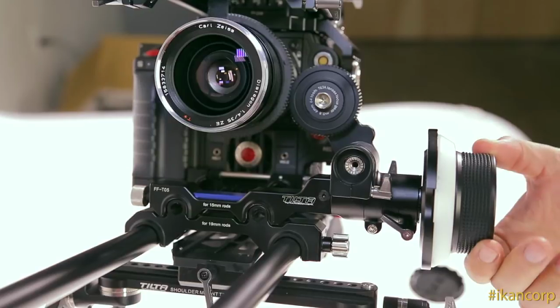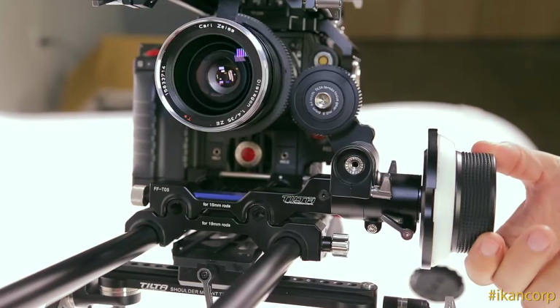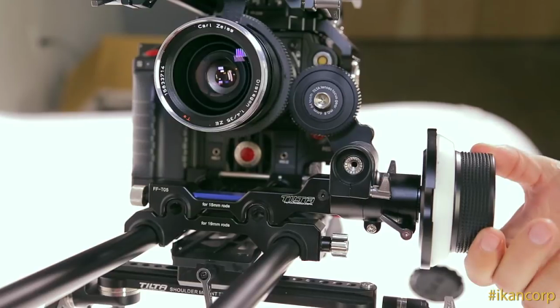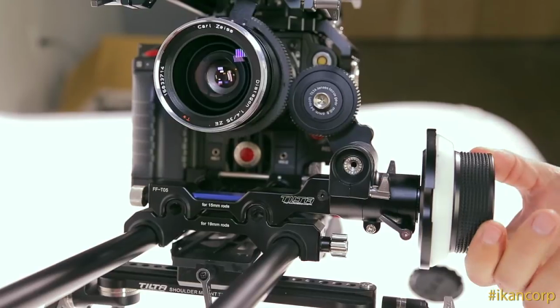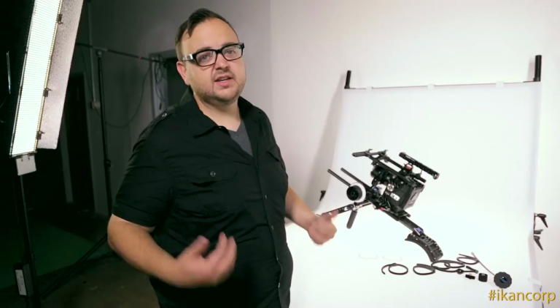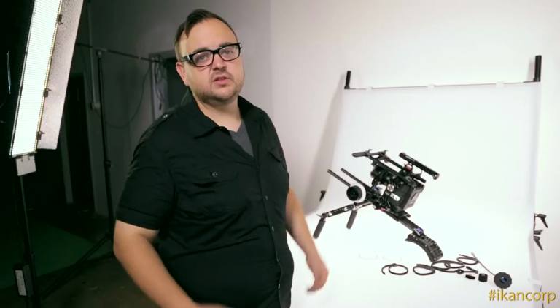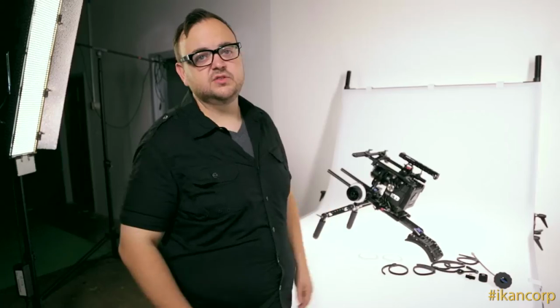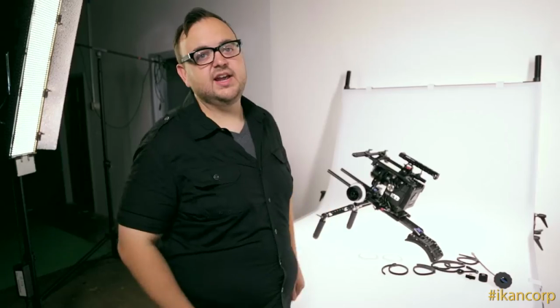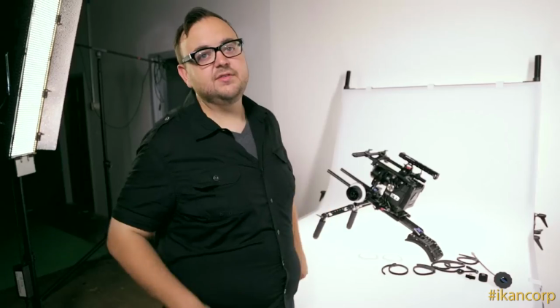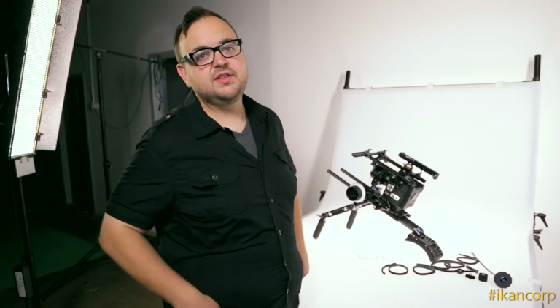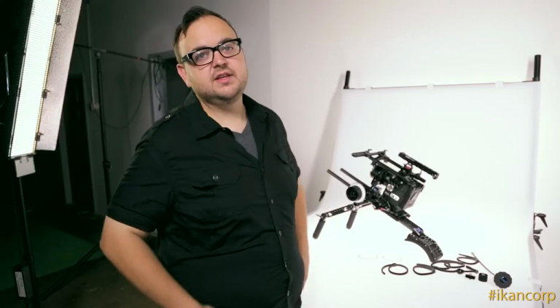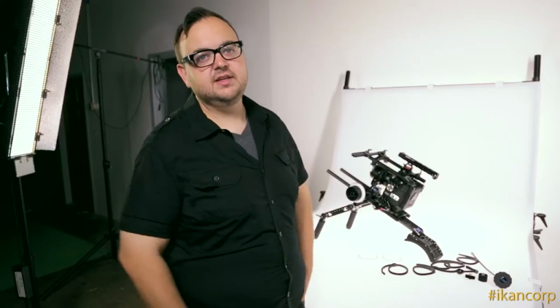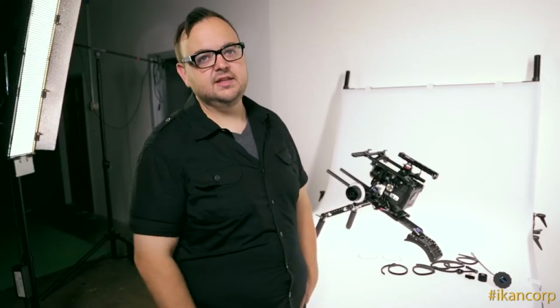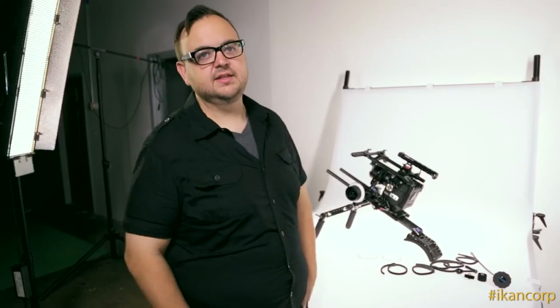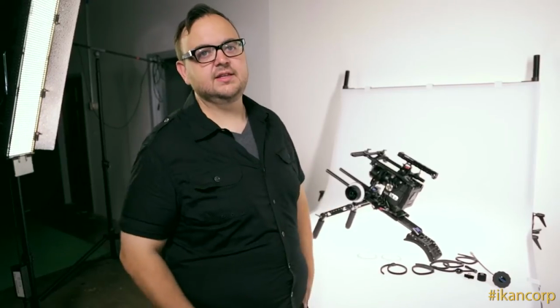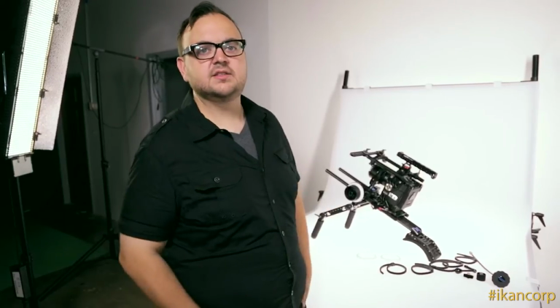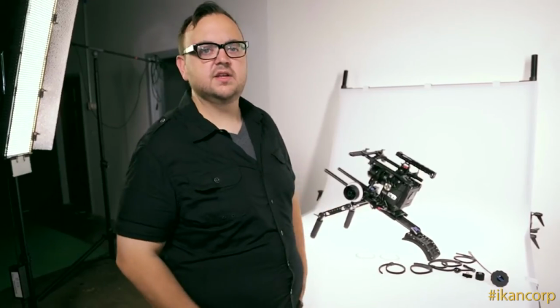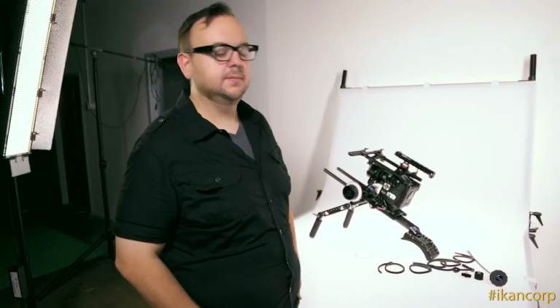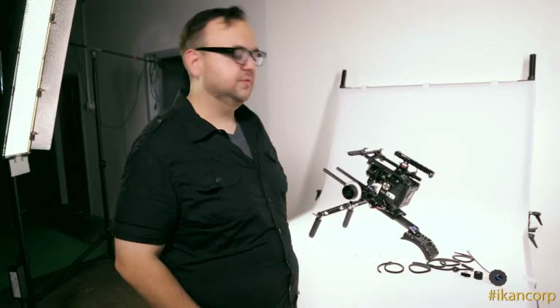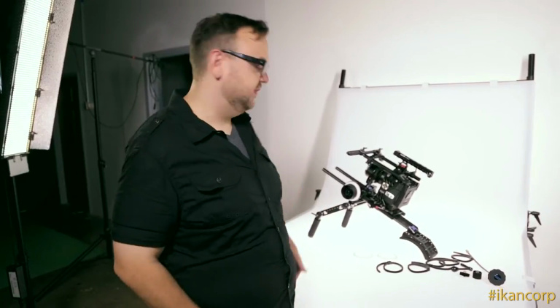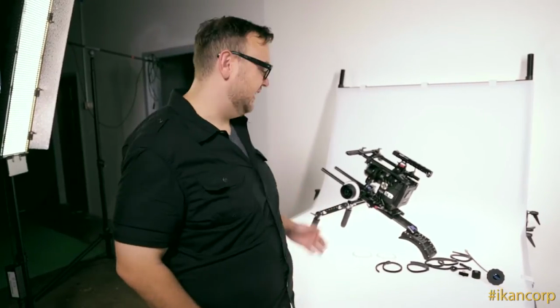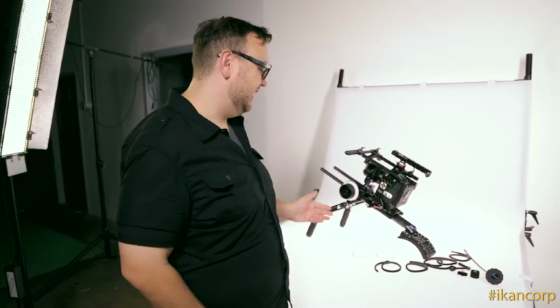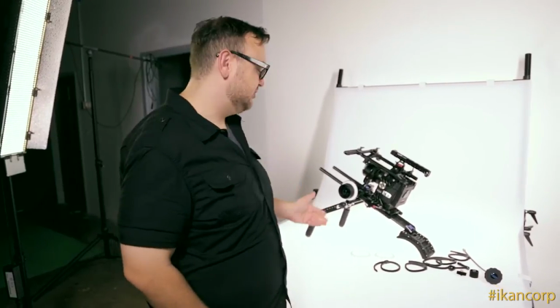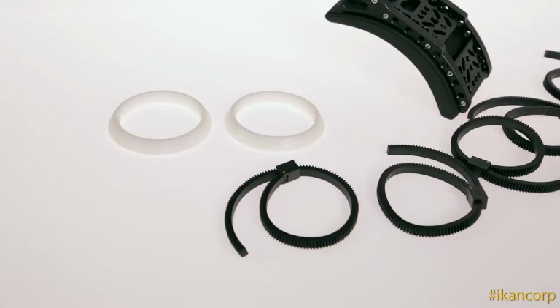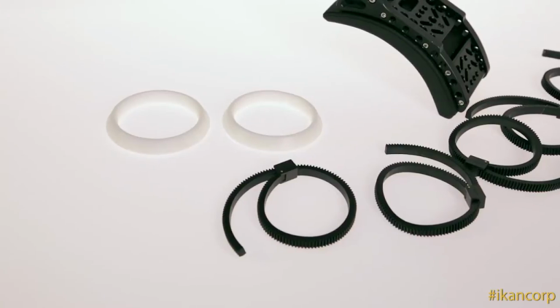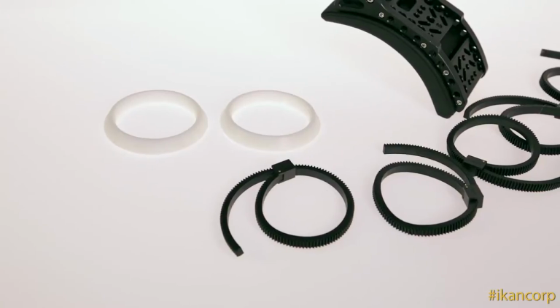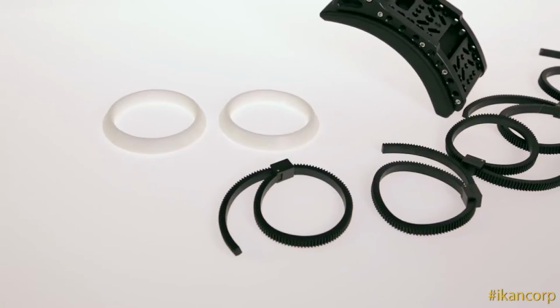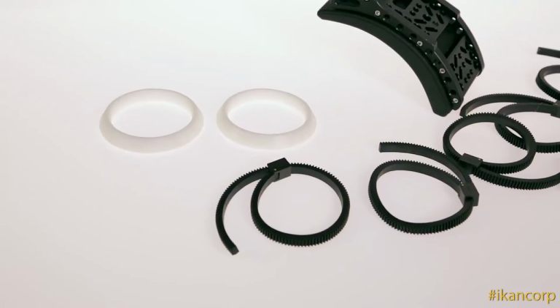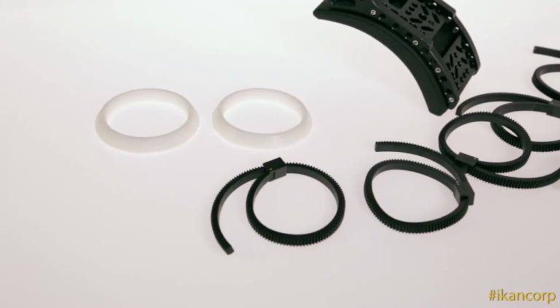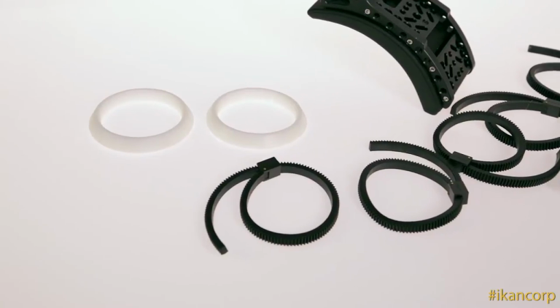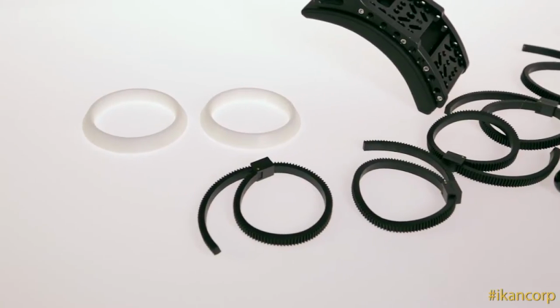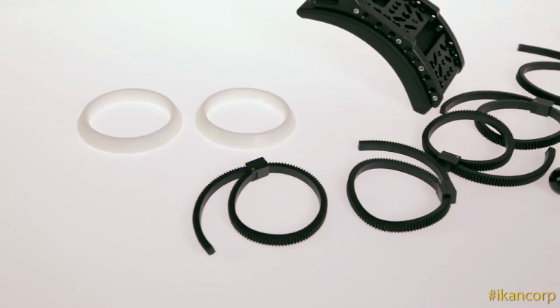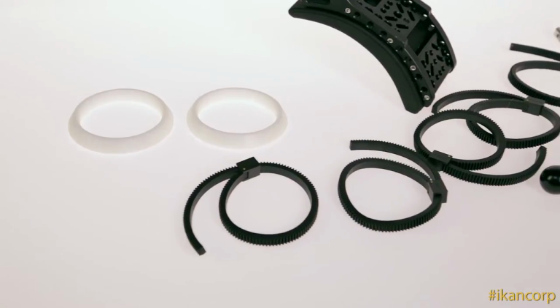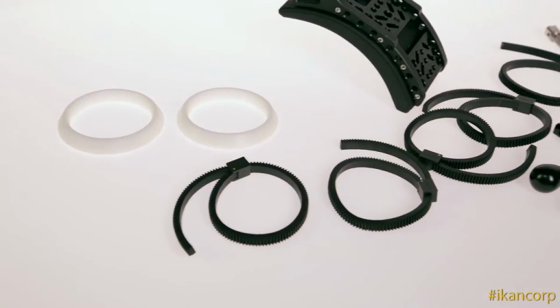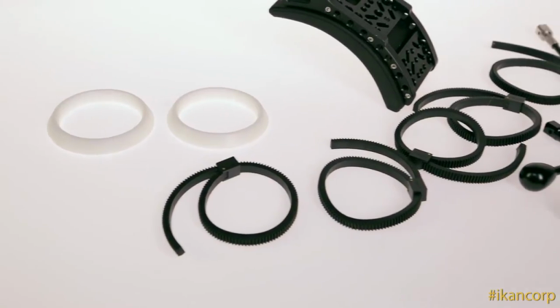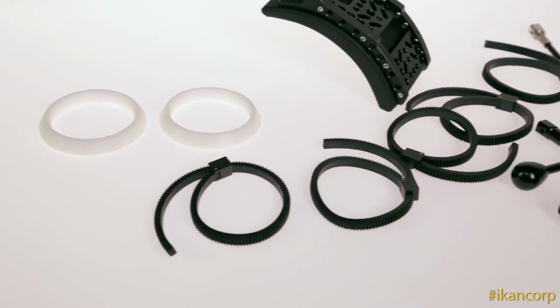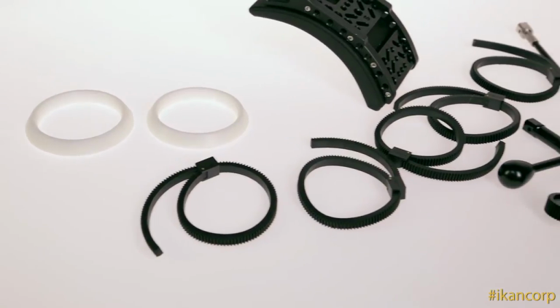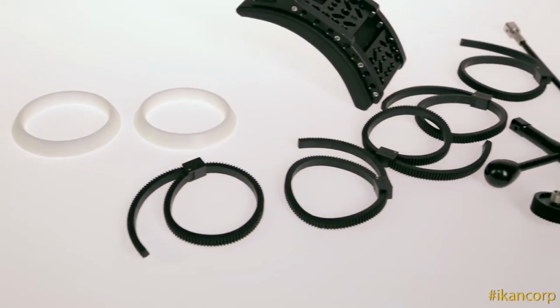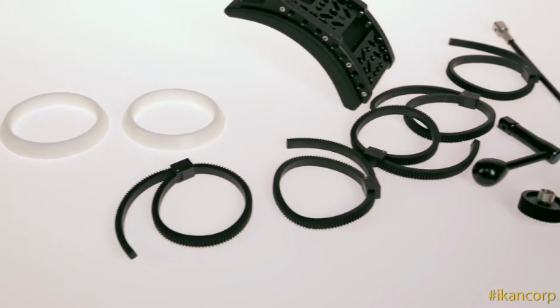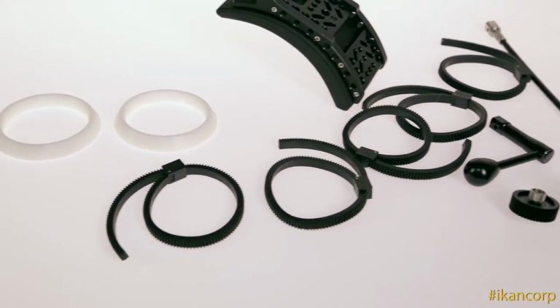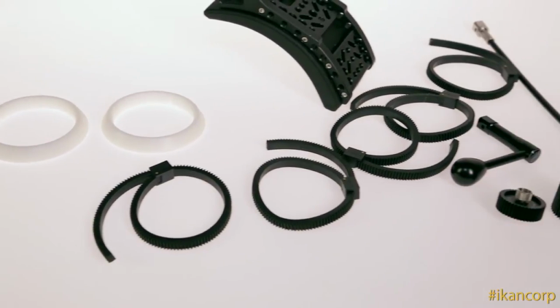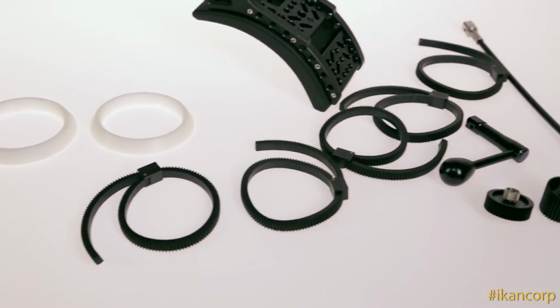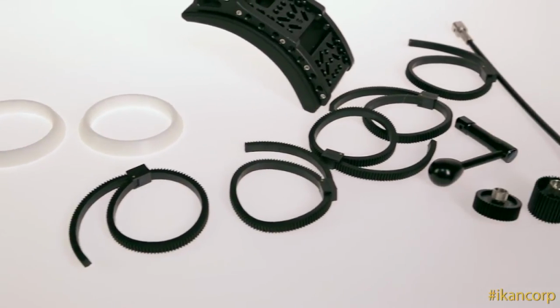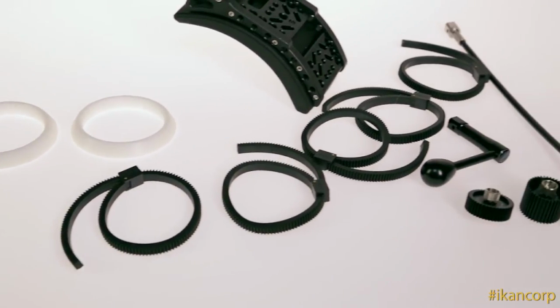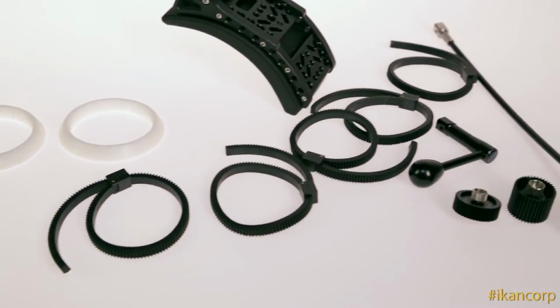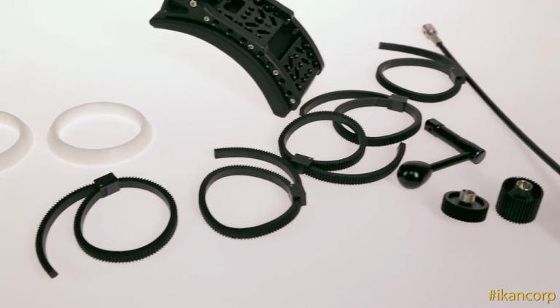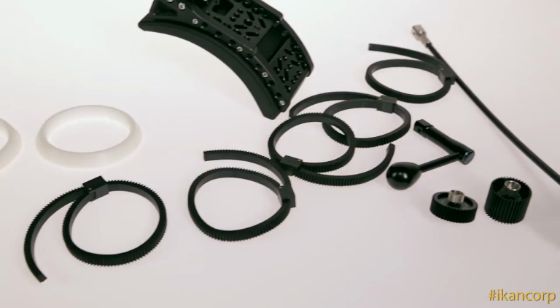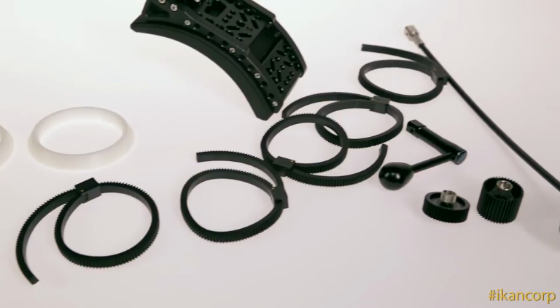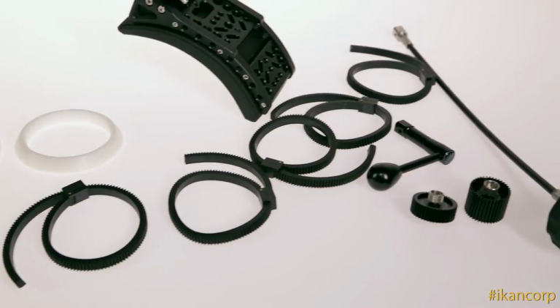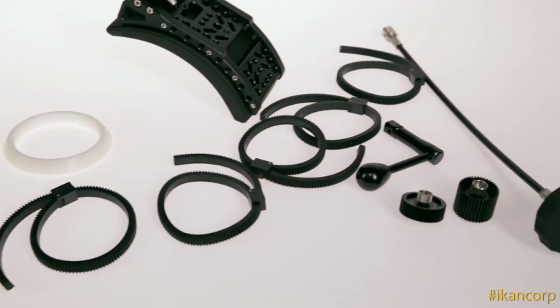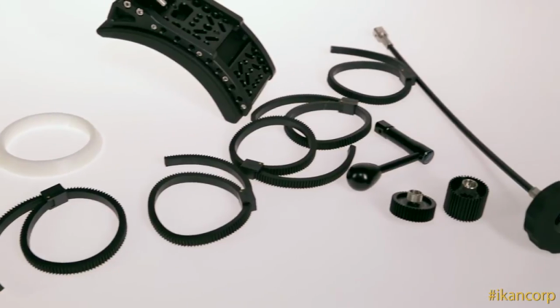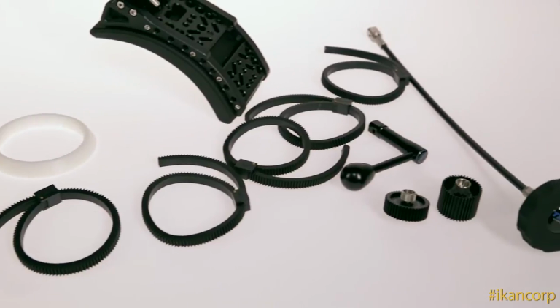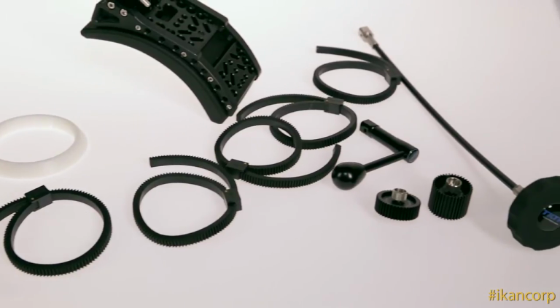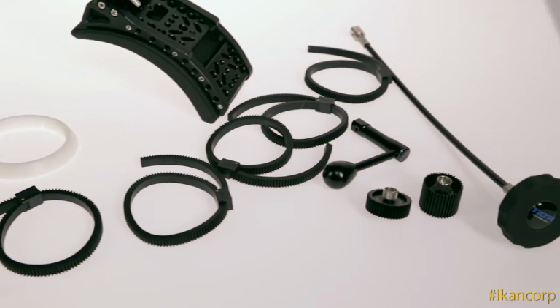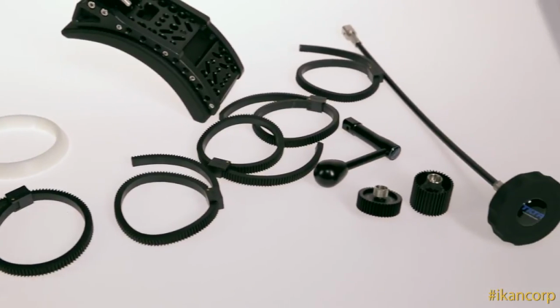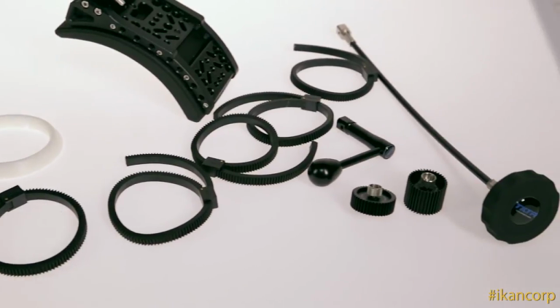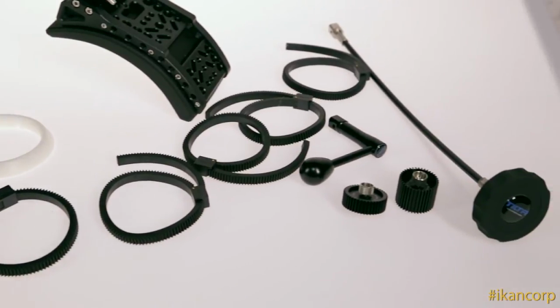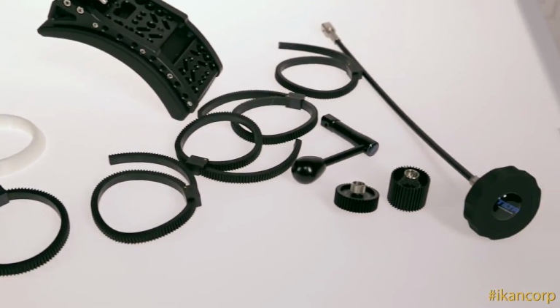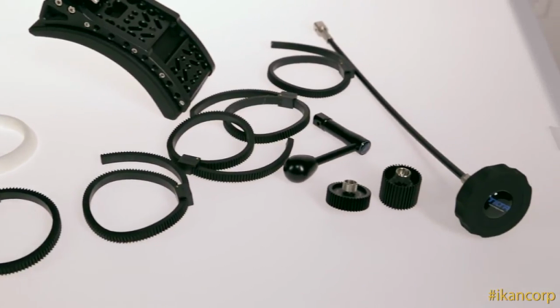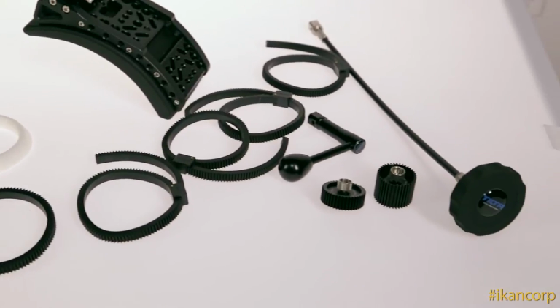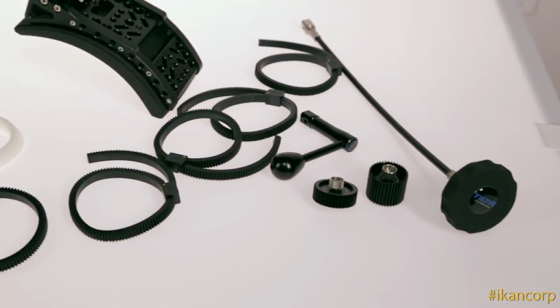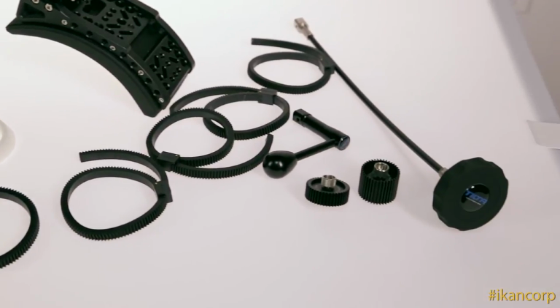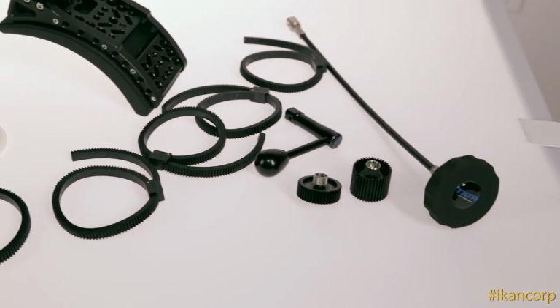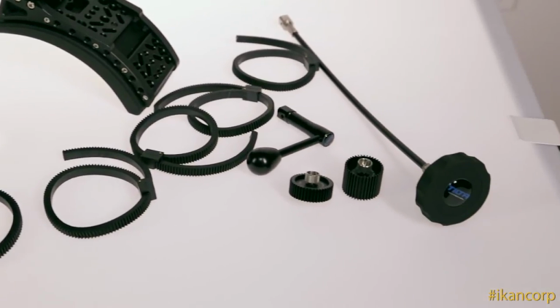This kit includes everything you need and then some. You've got extra marking discs, lens gears, a crank, a whip, and different sized gears for the follow focus.